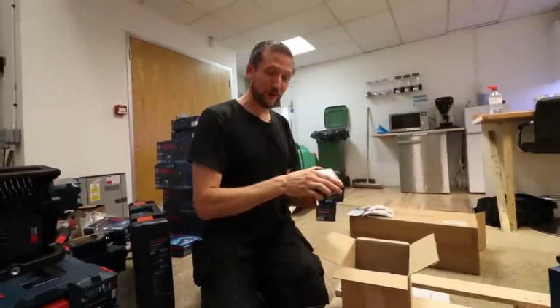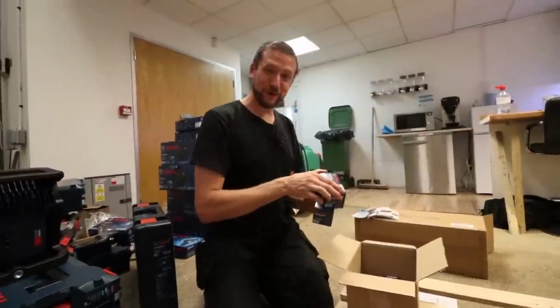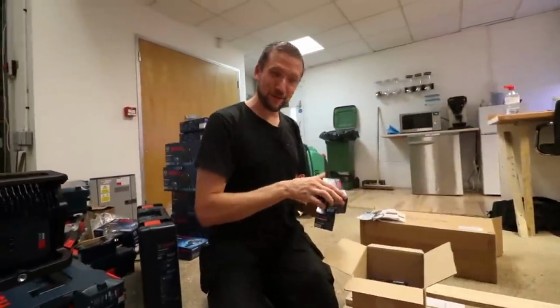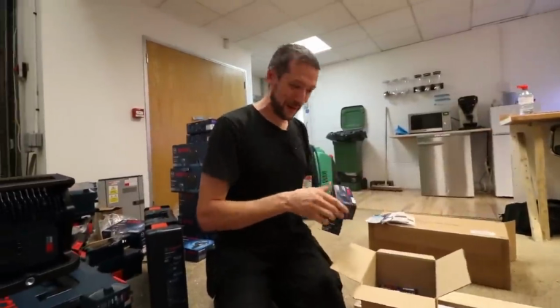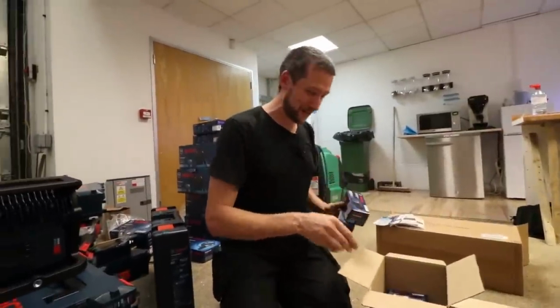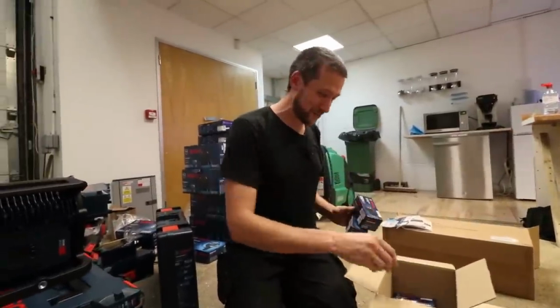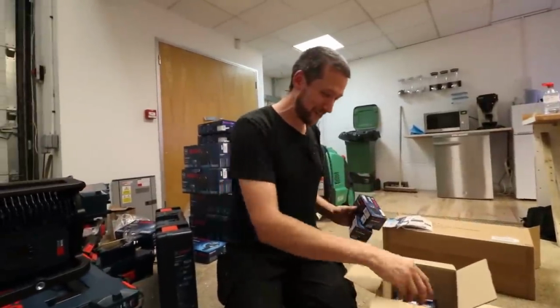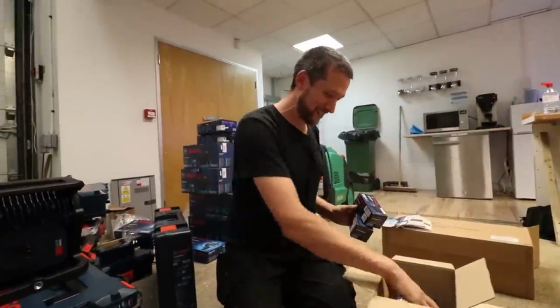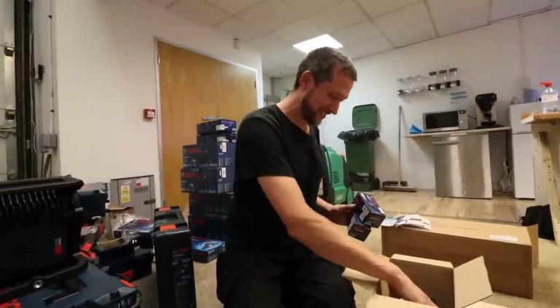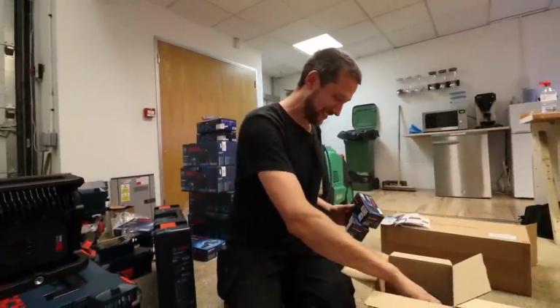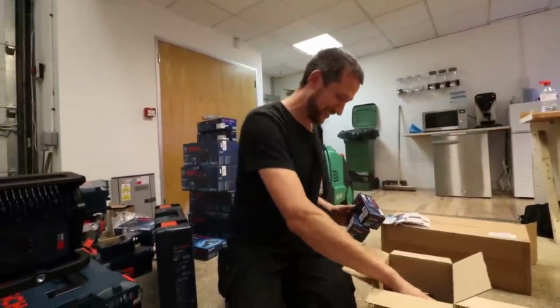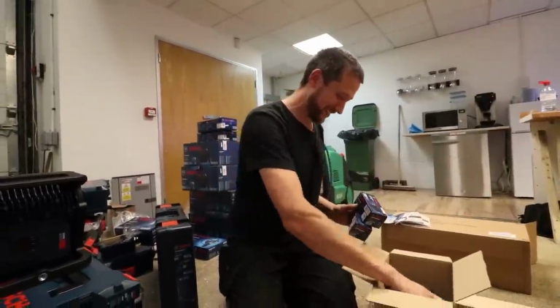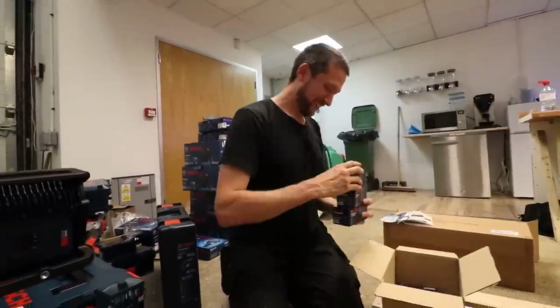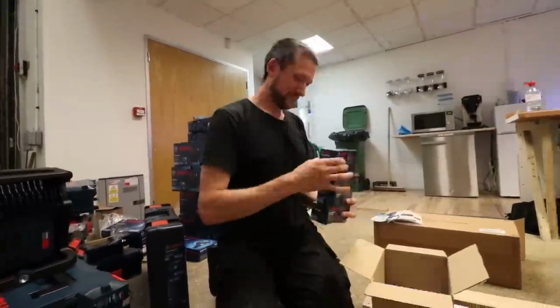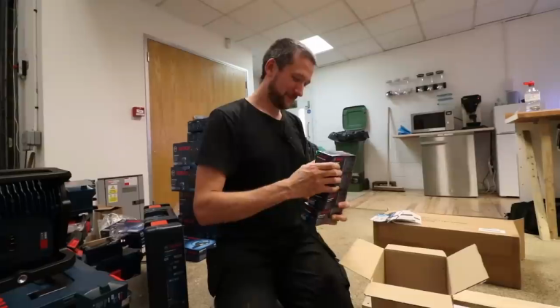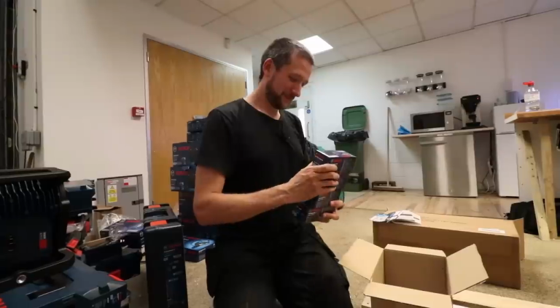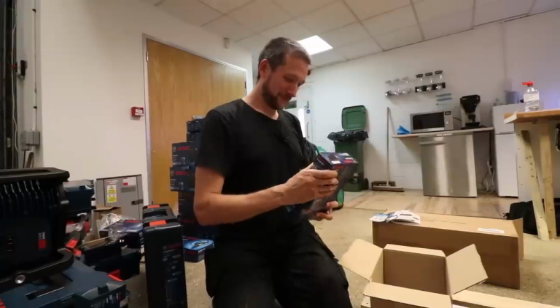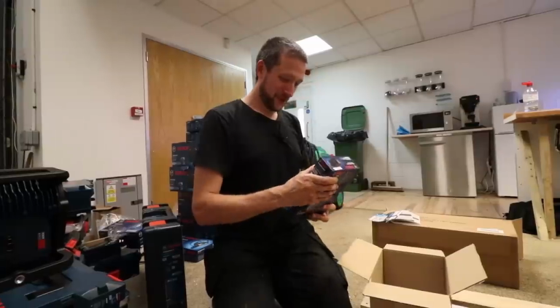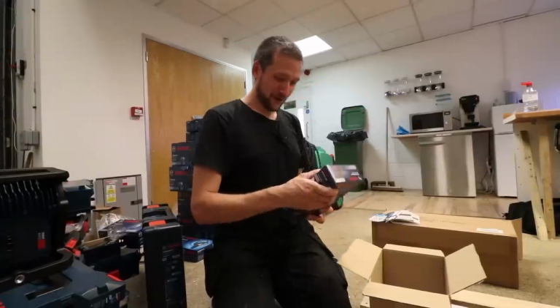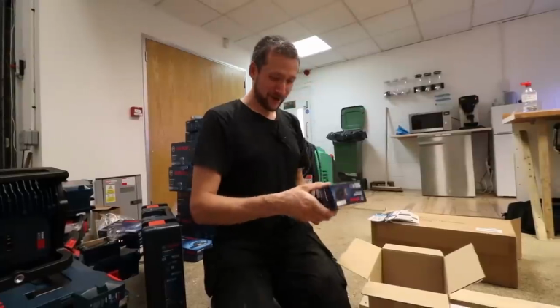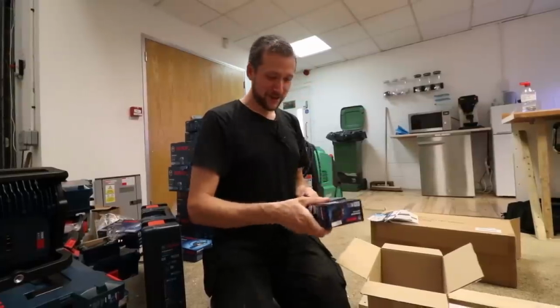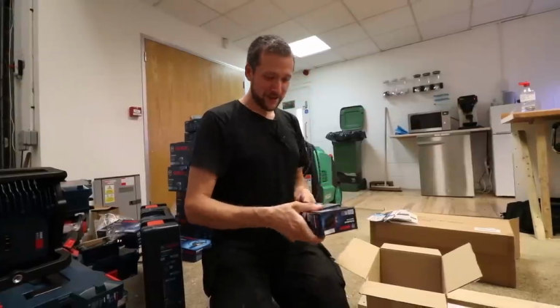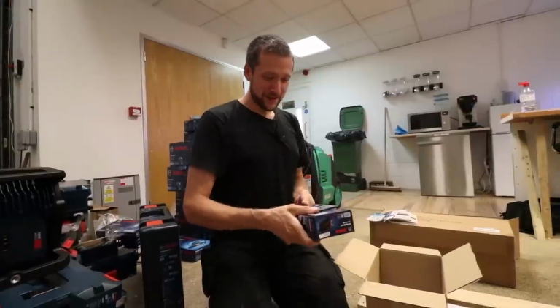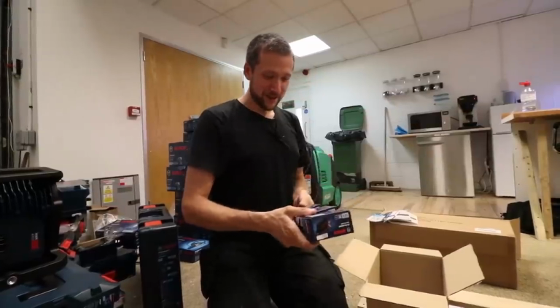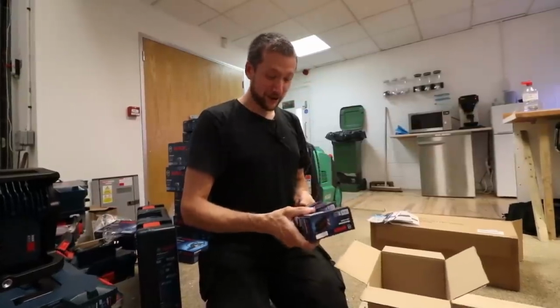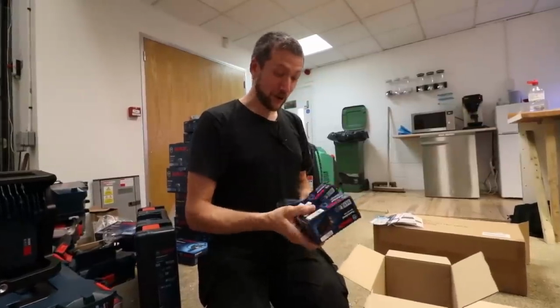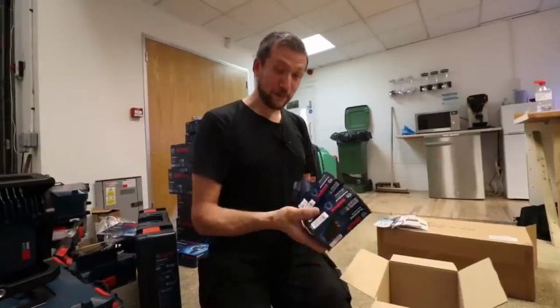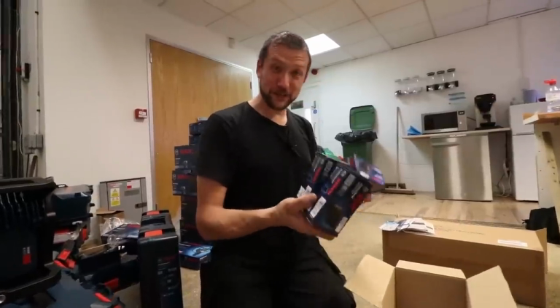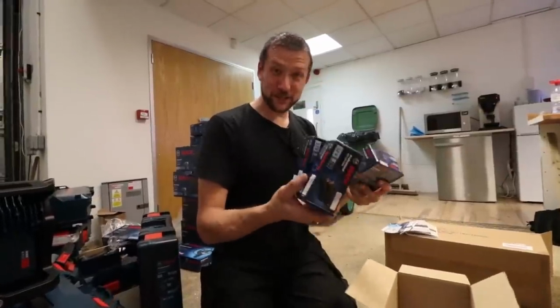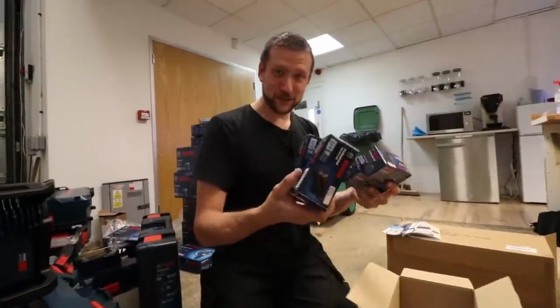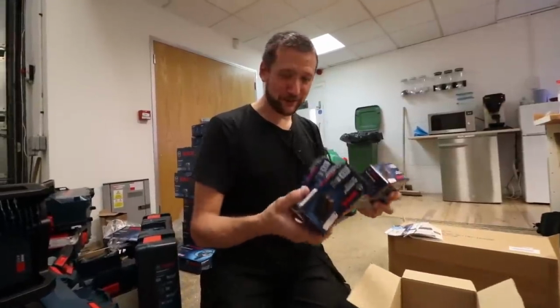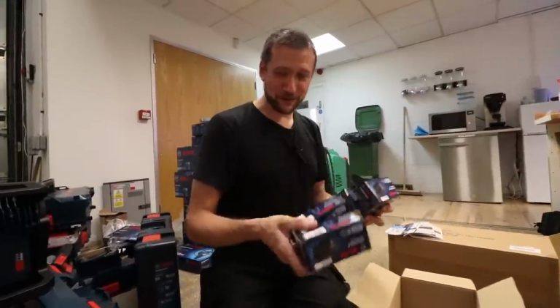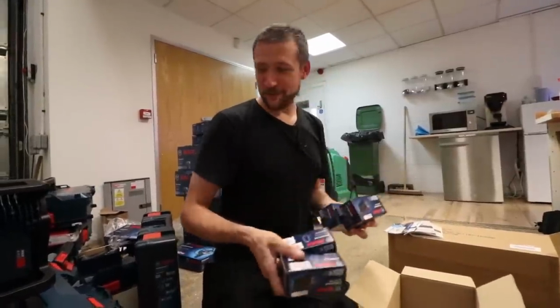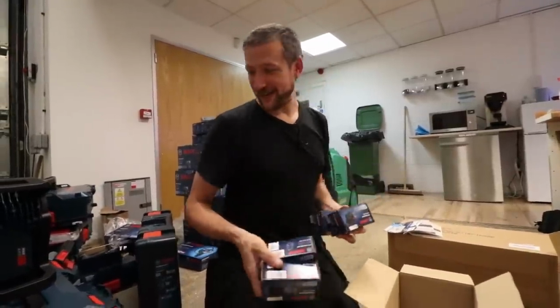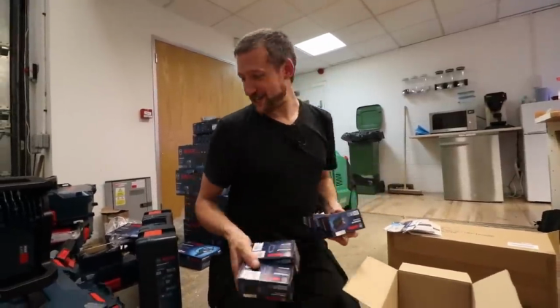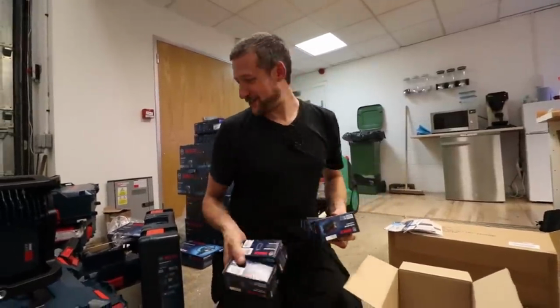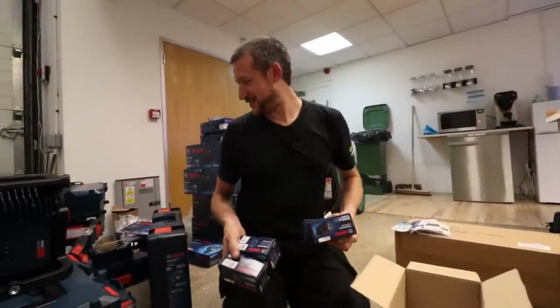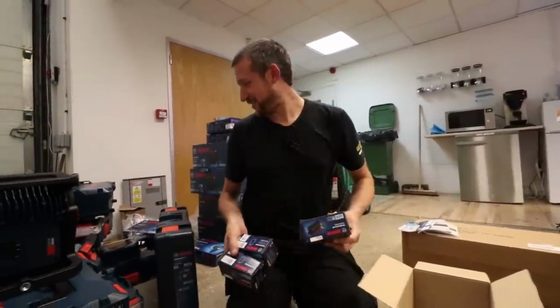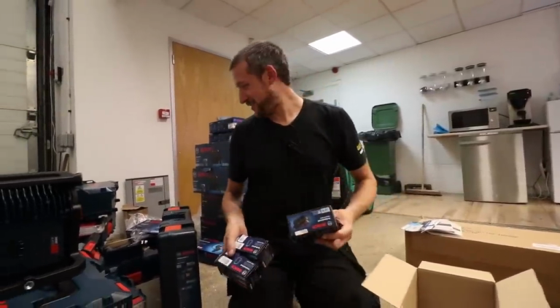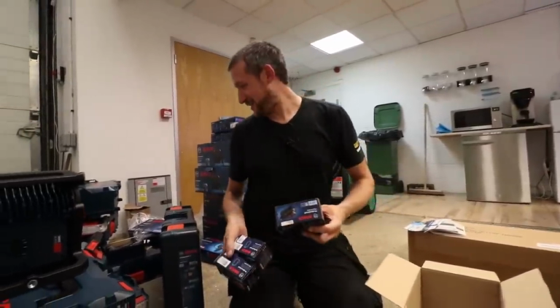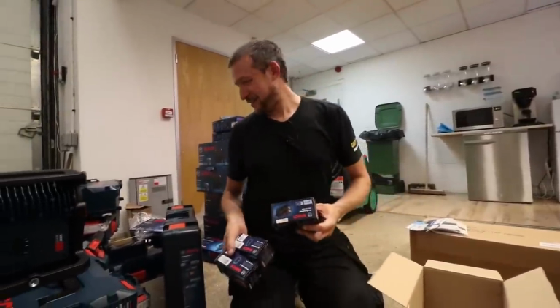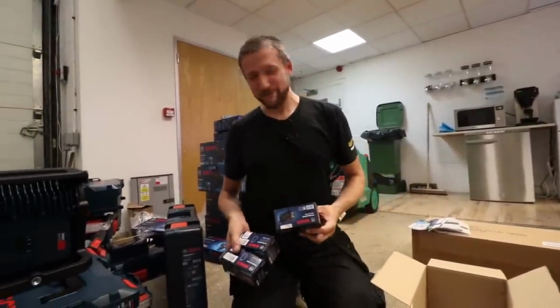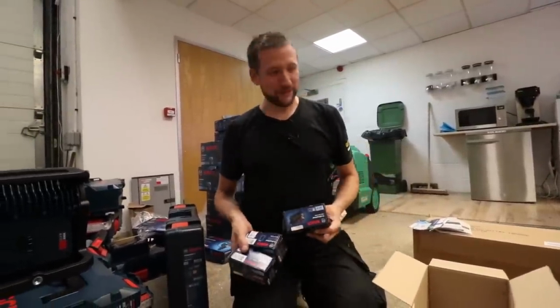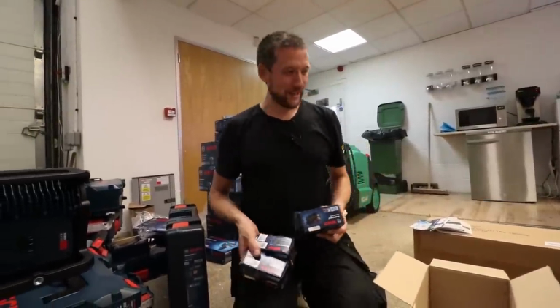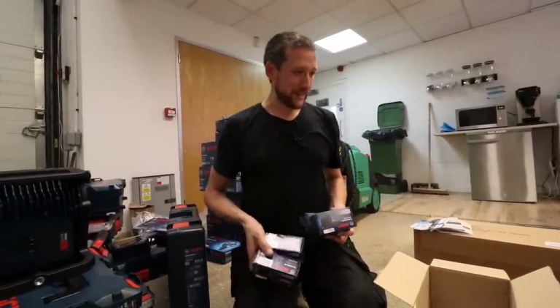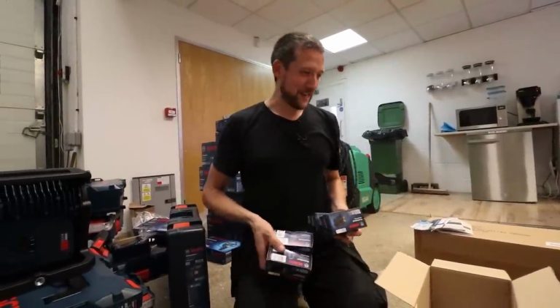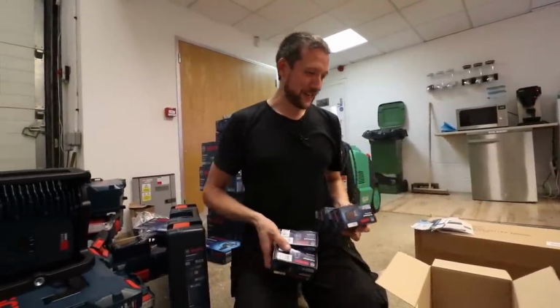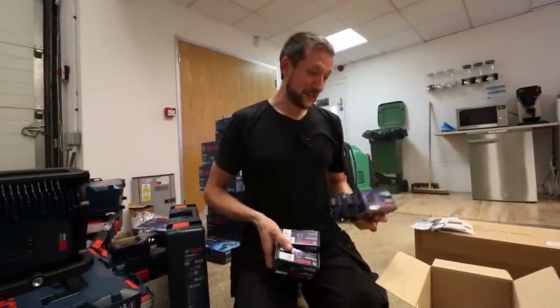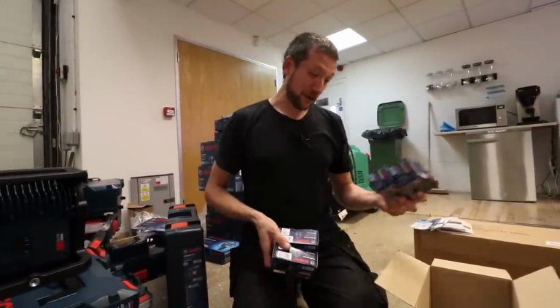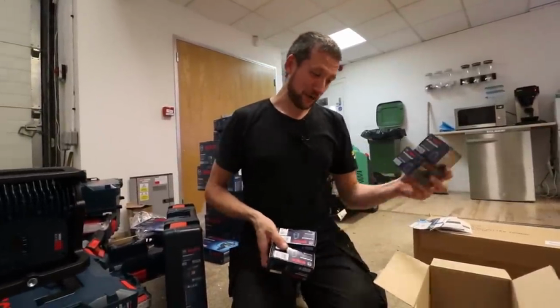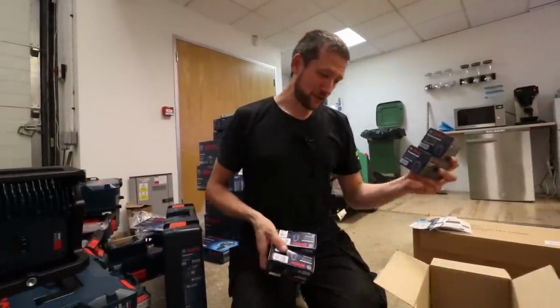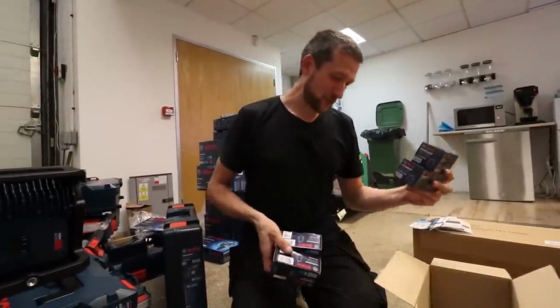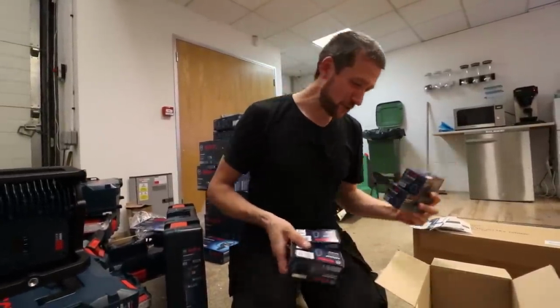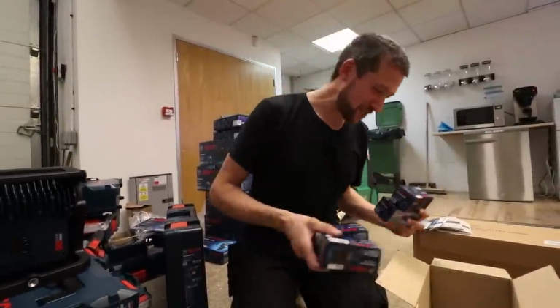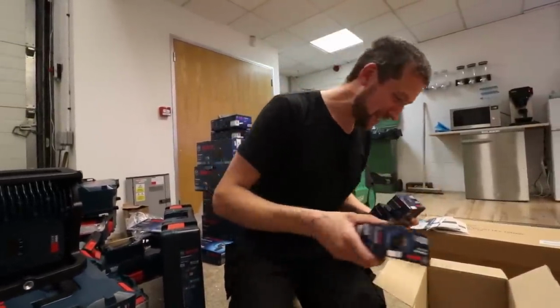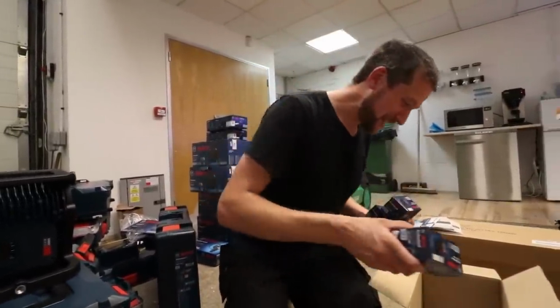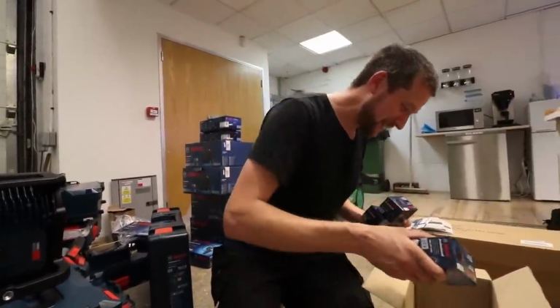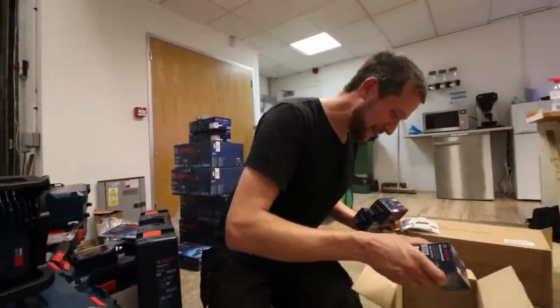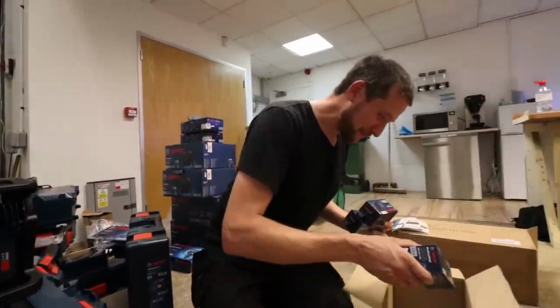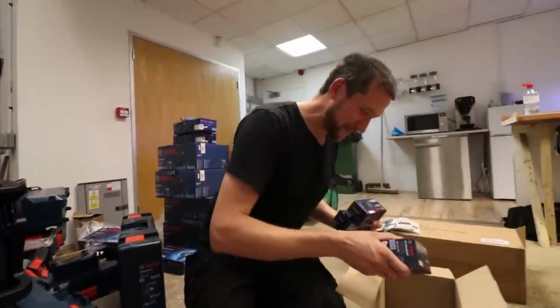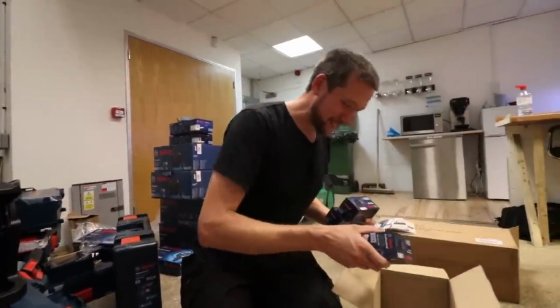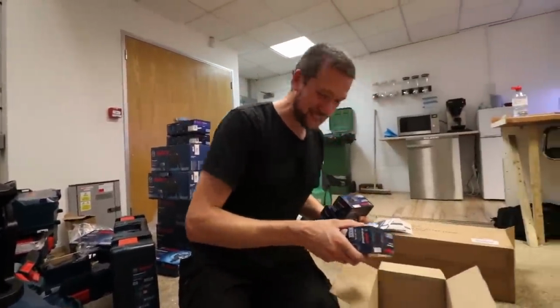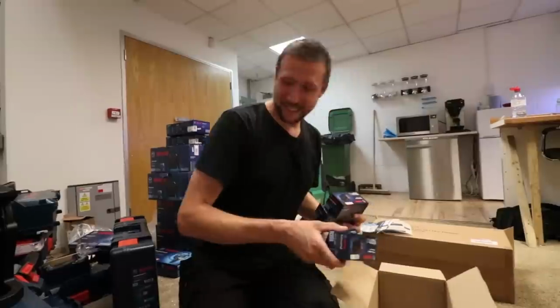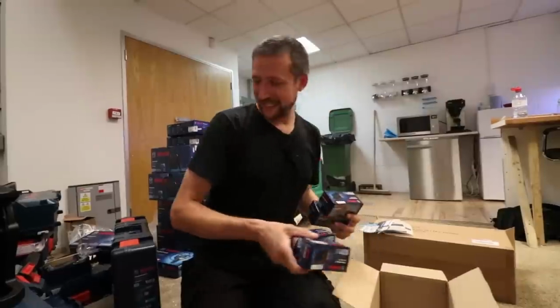They've sent me all the 12 volt batteries. I've got a bunch of 12 volt batteries for the cut-off saws, but I just need the 18 volt ones now.